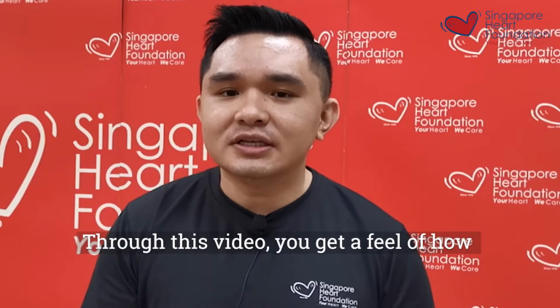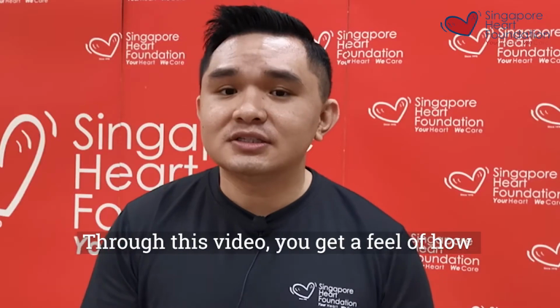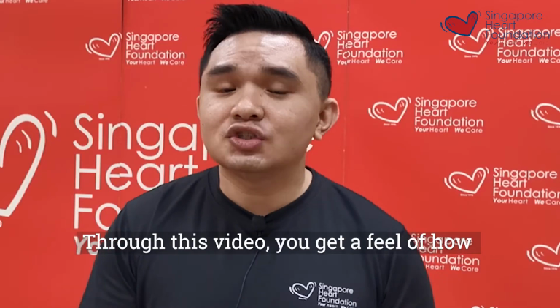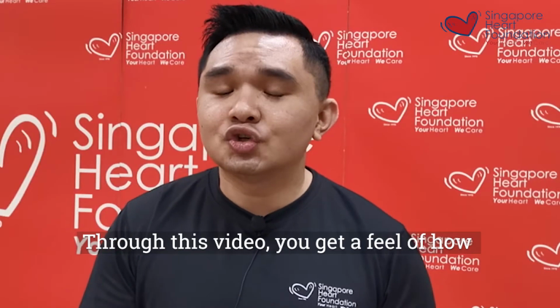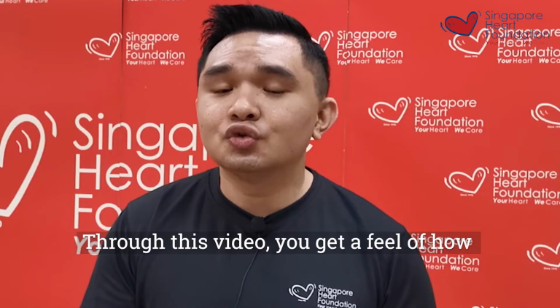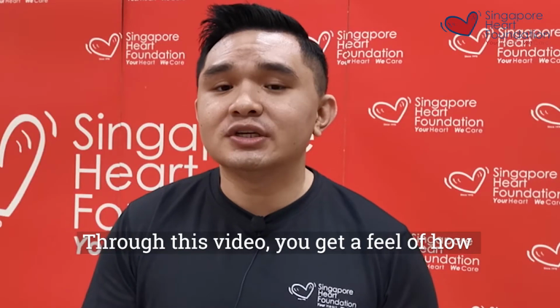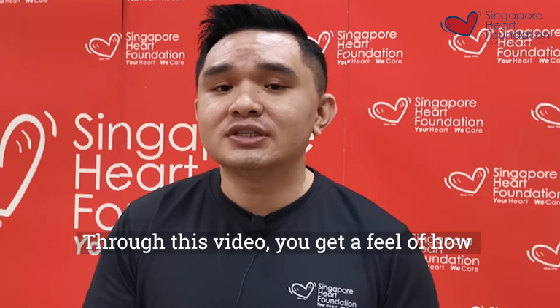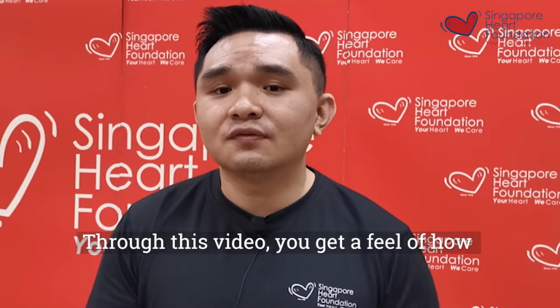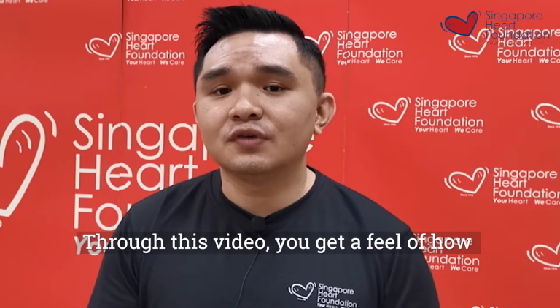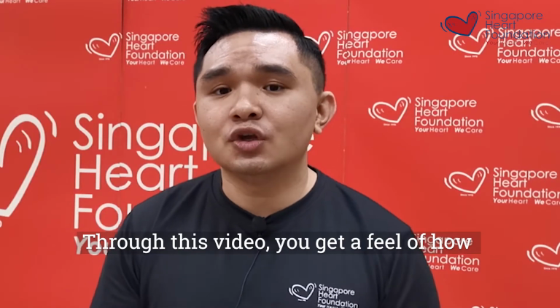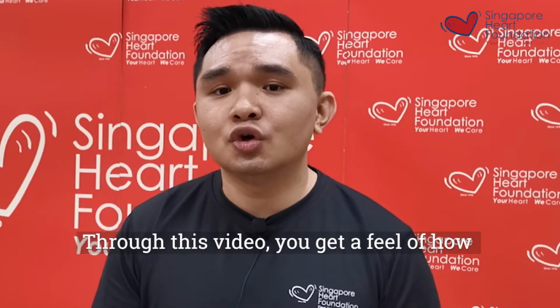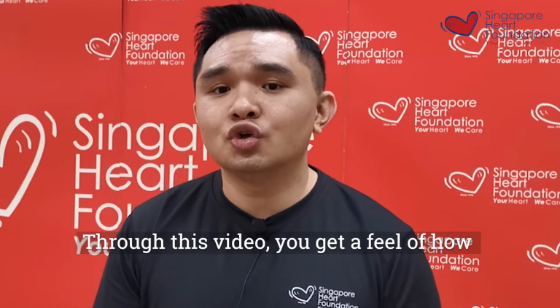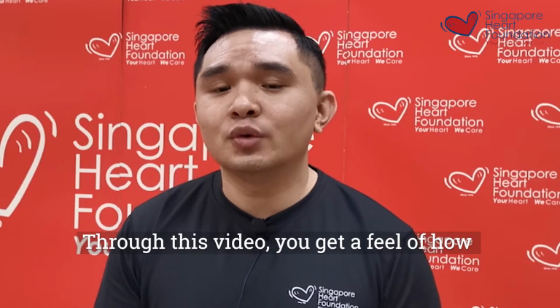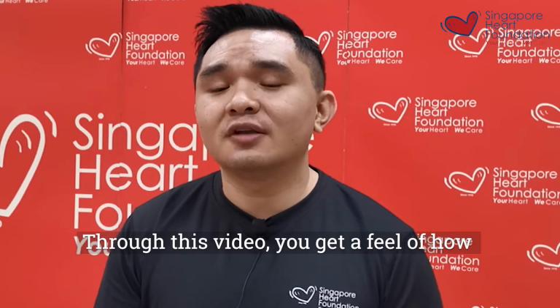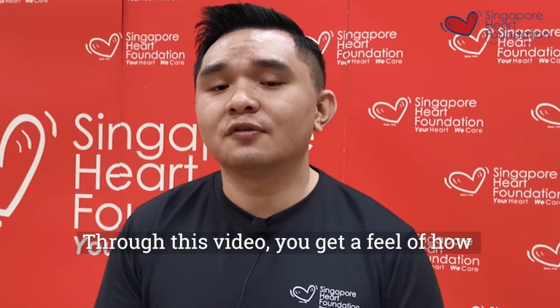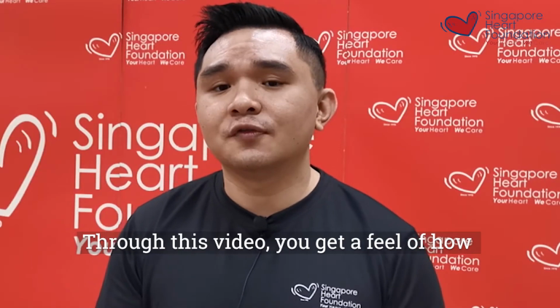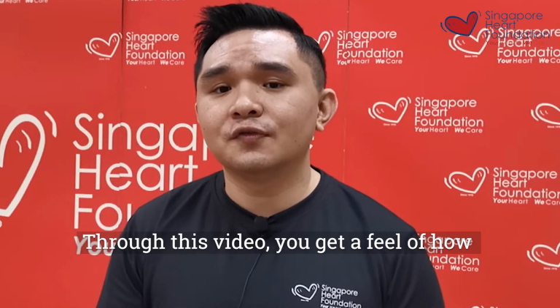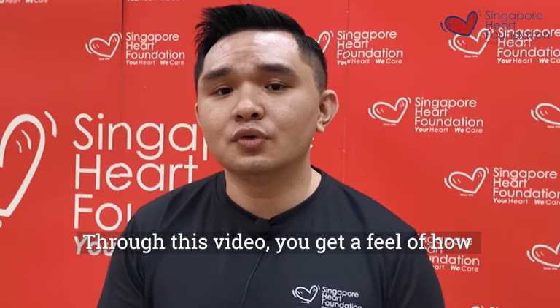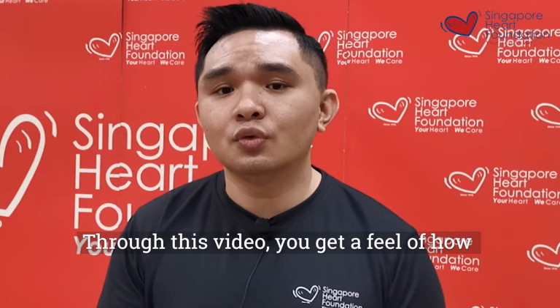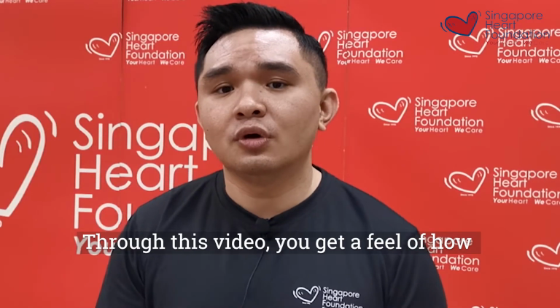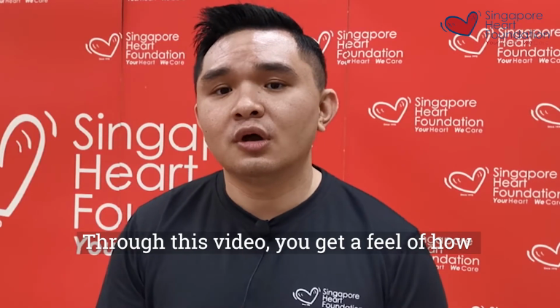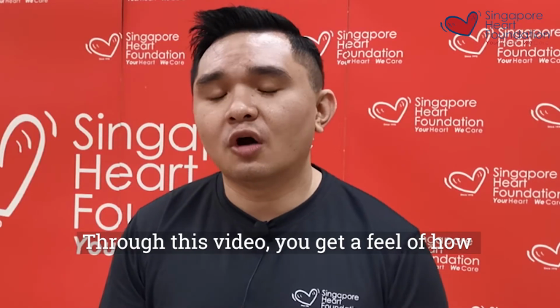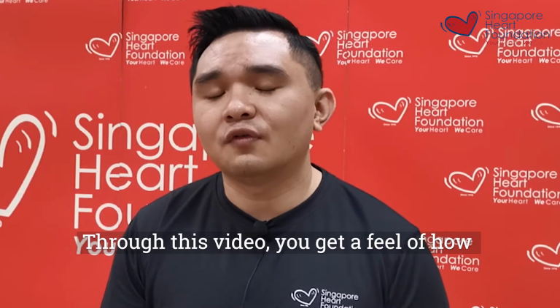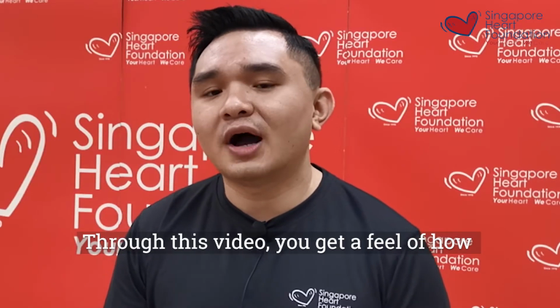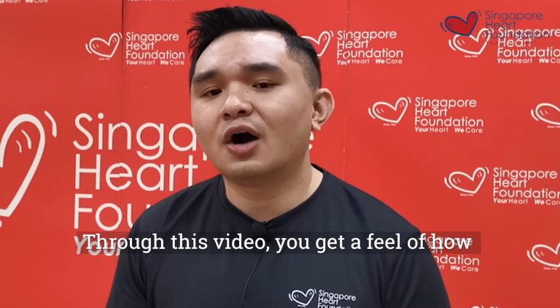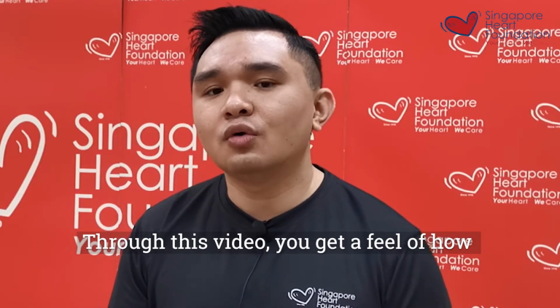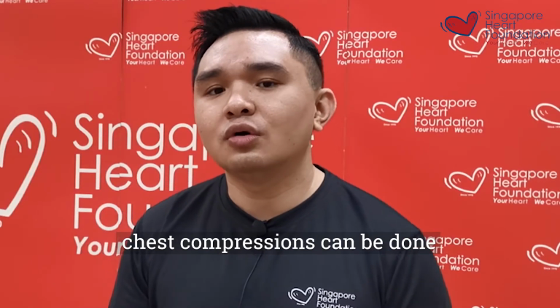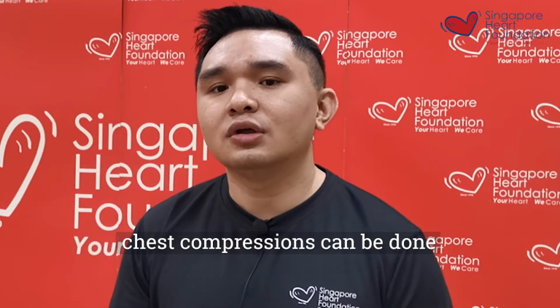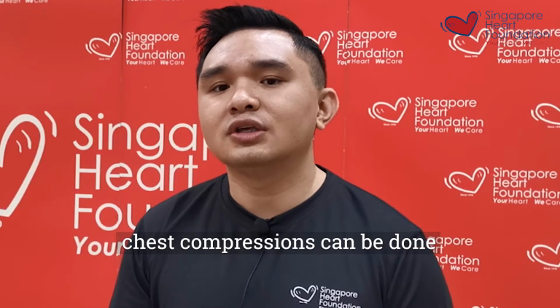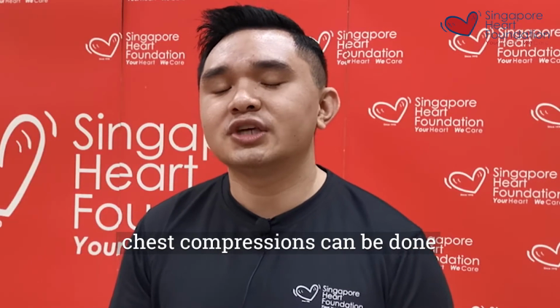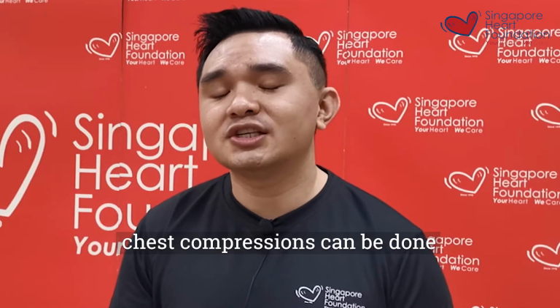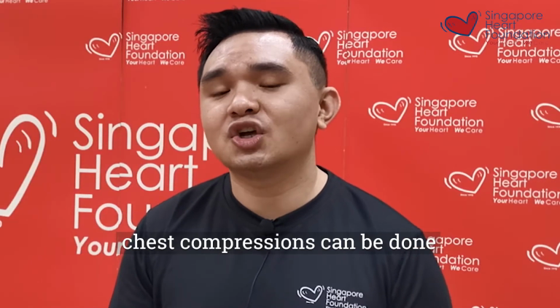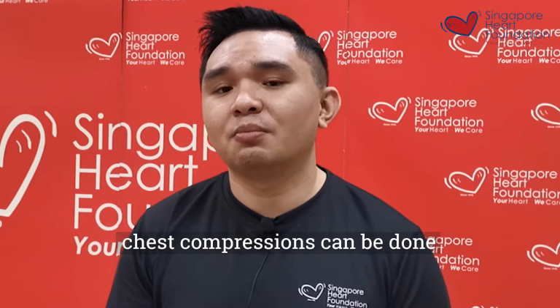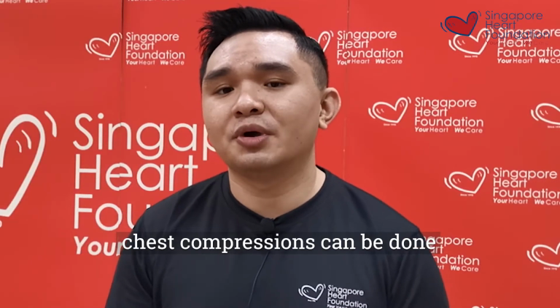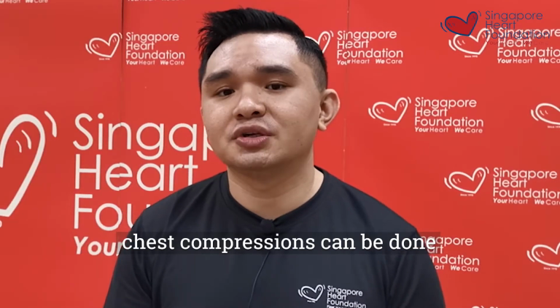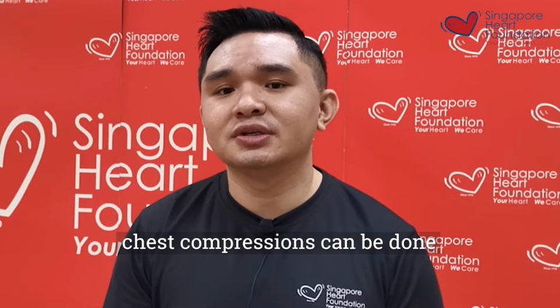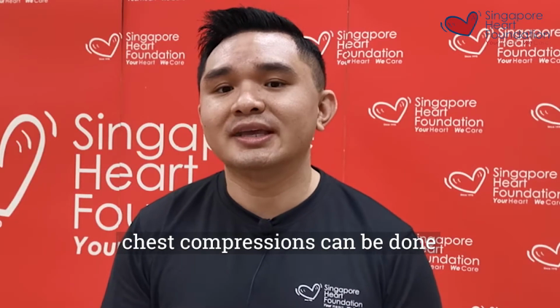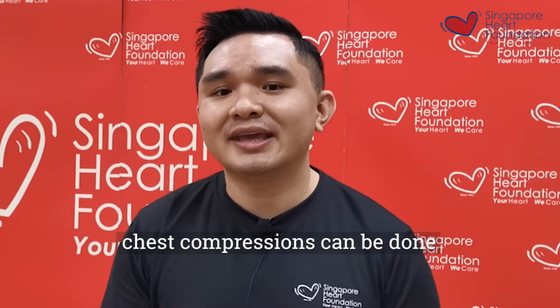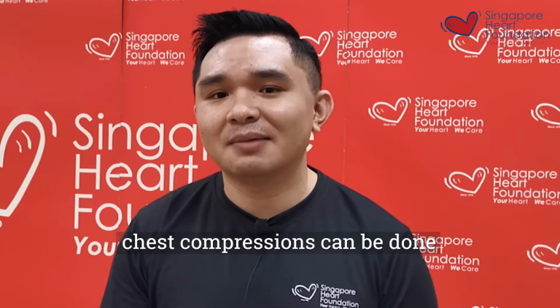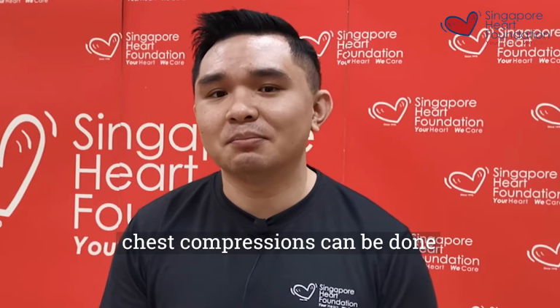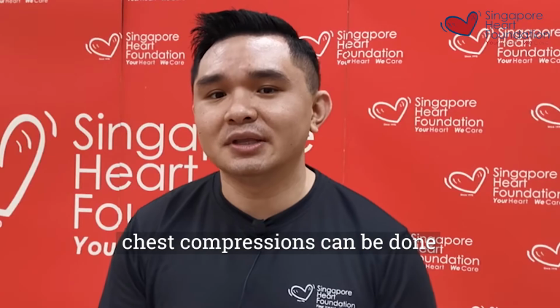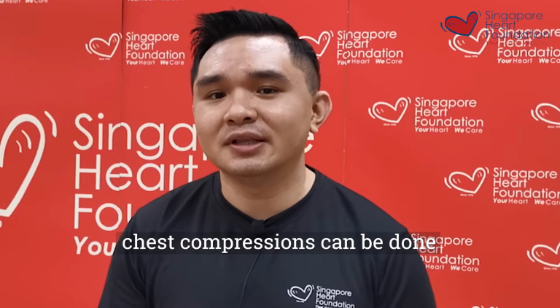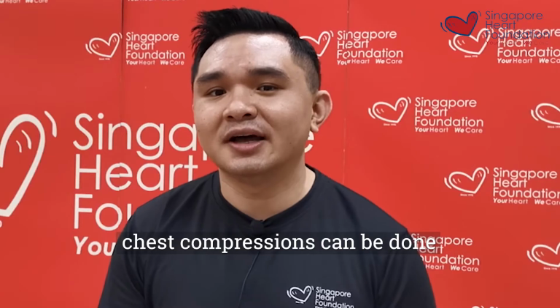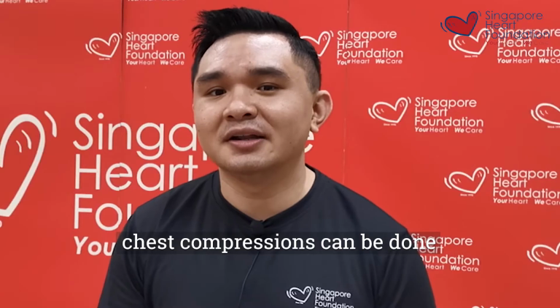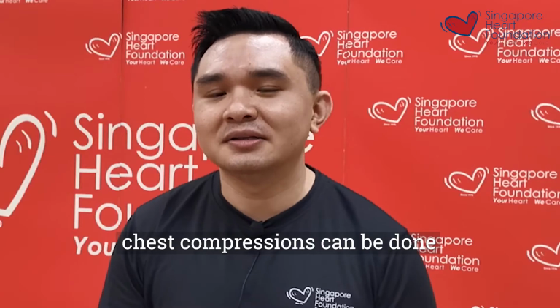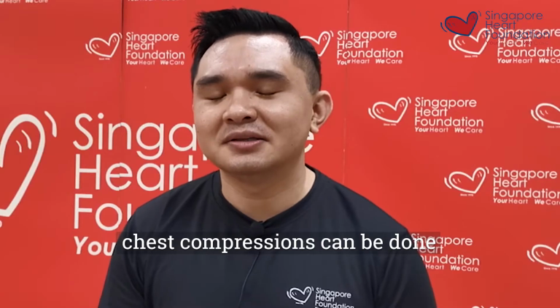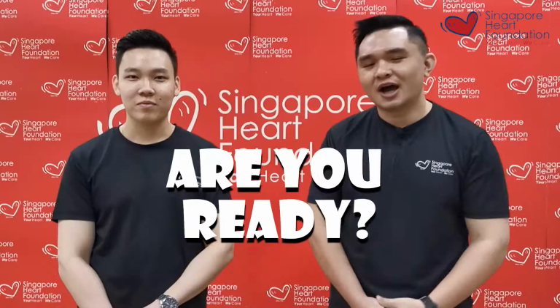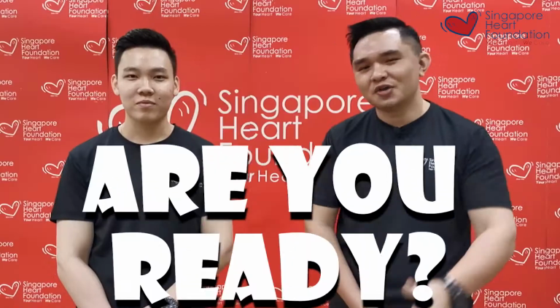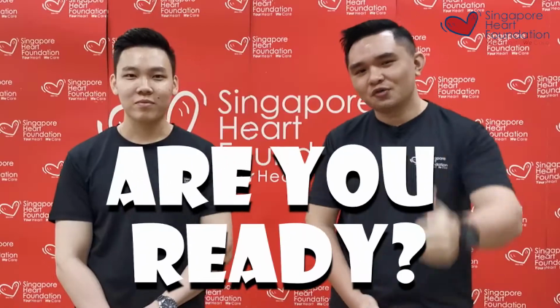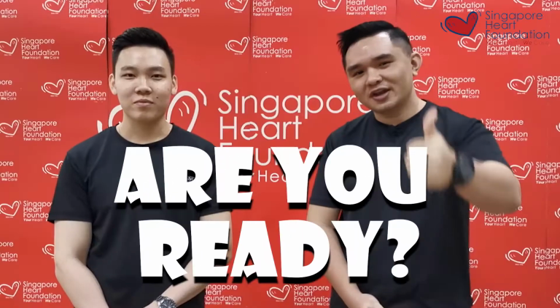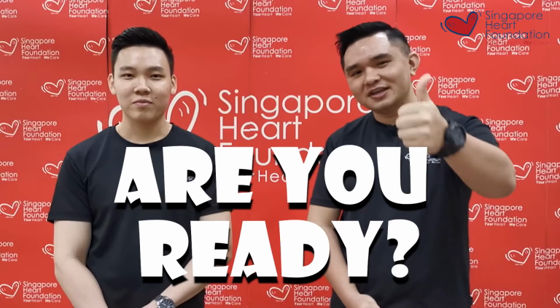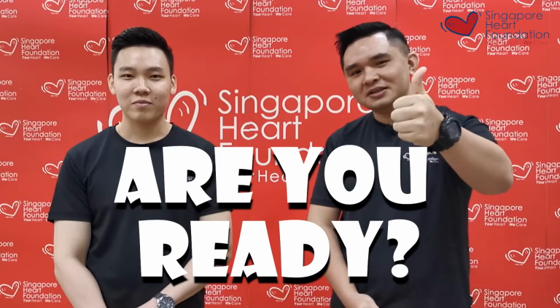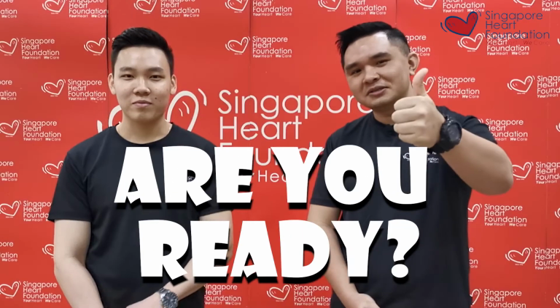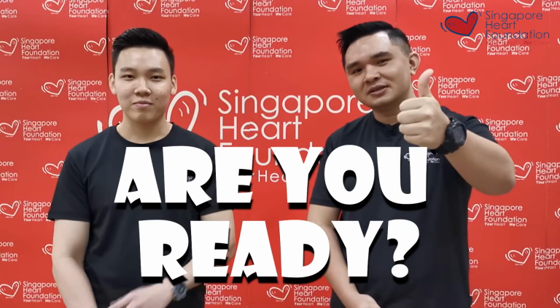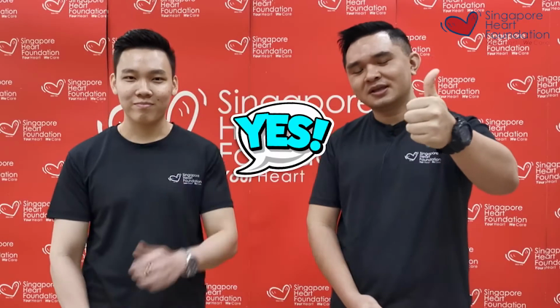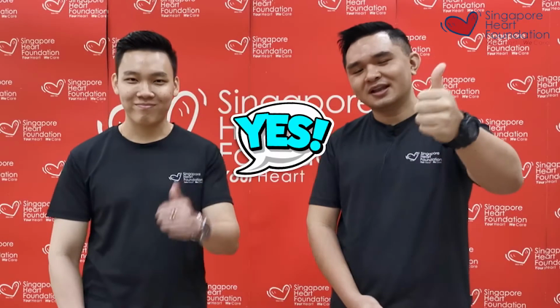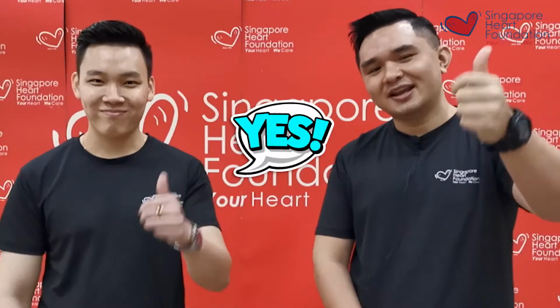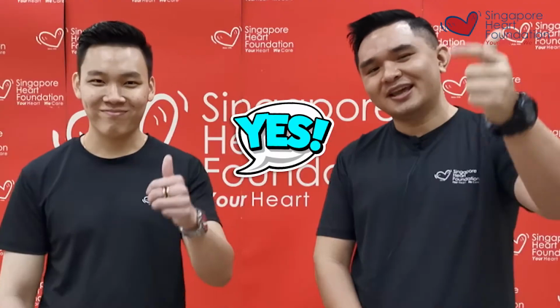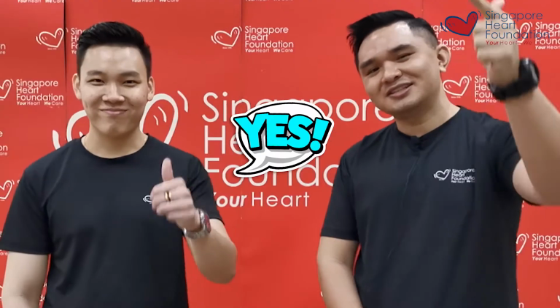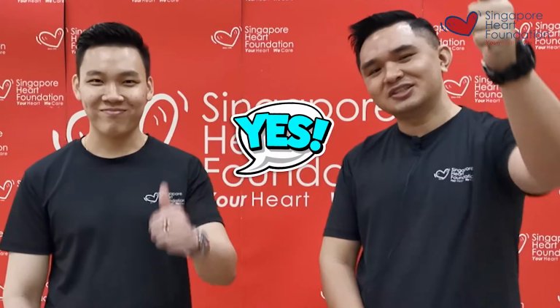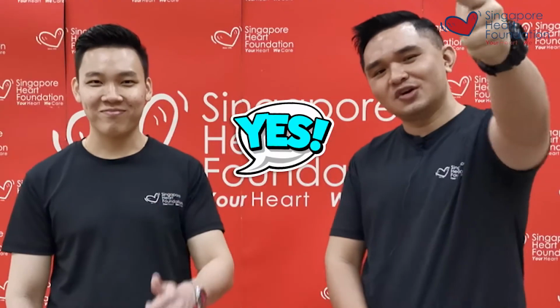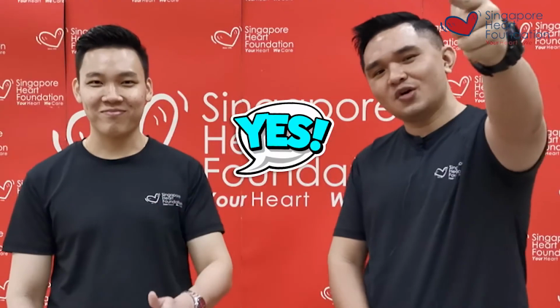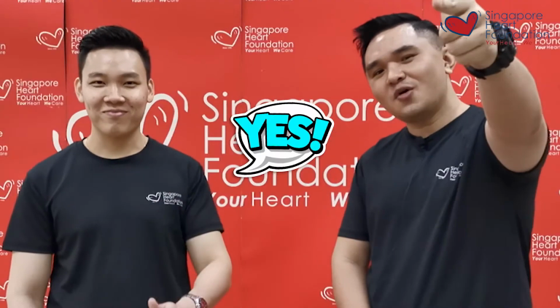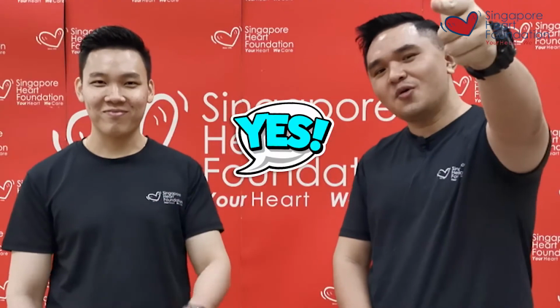Through this video, you get a feel of how chest compression can be done. Are you ready? Let's go.